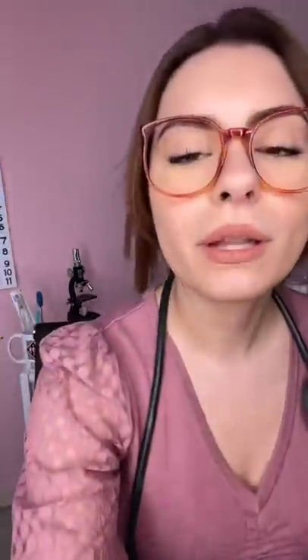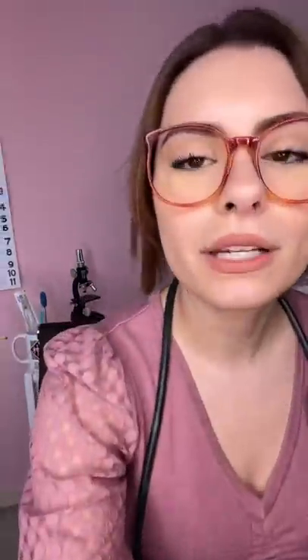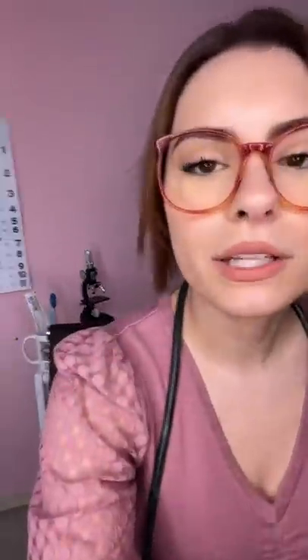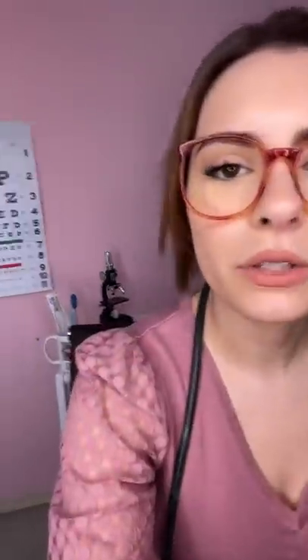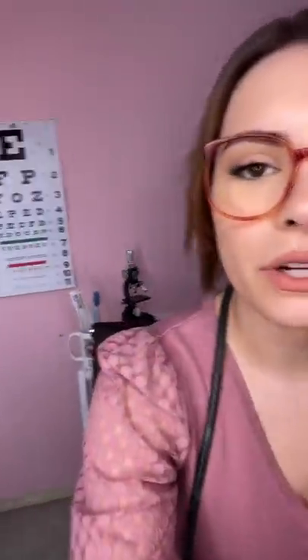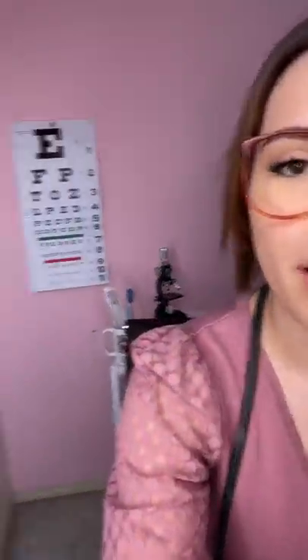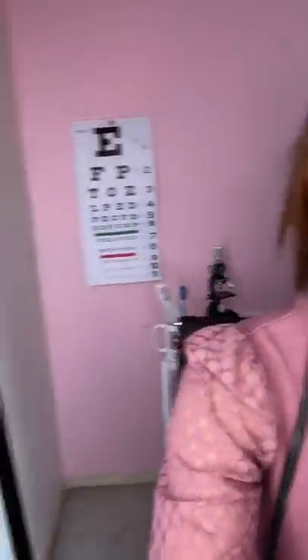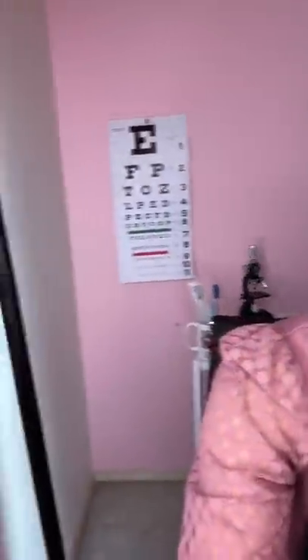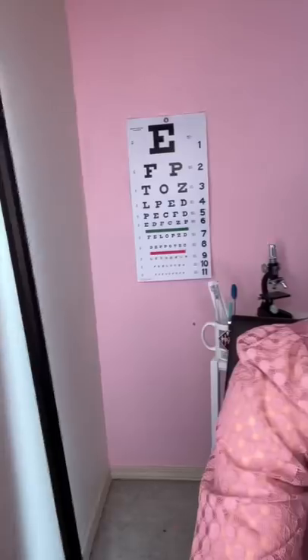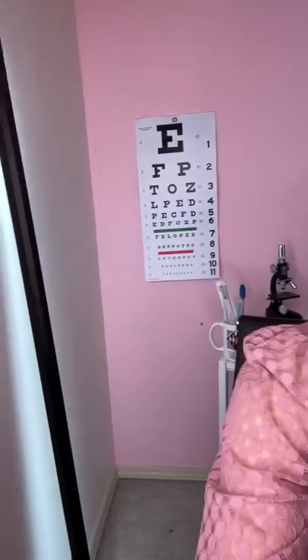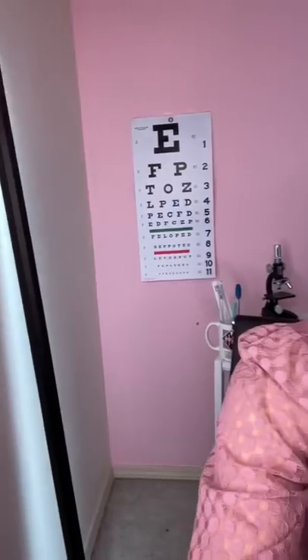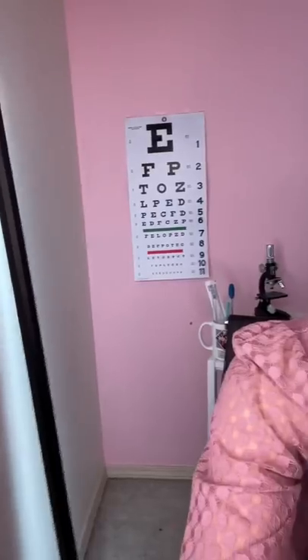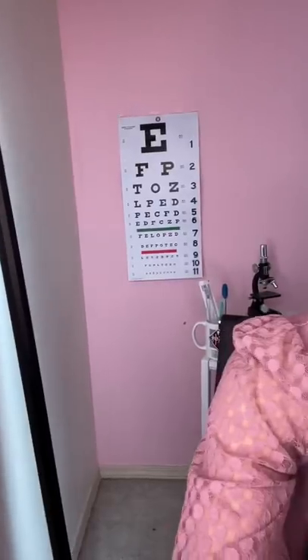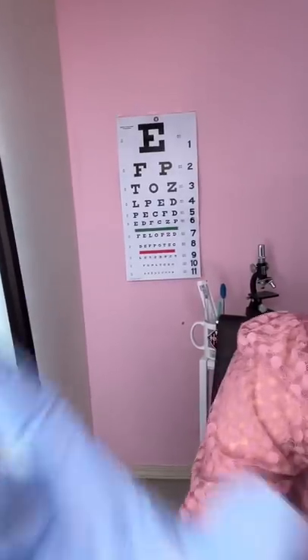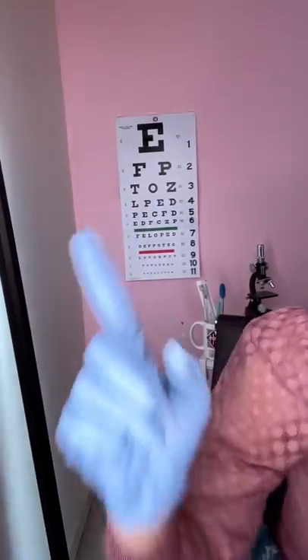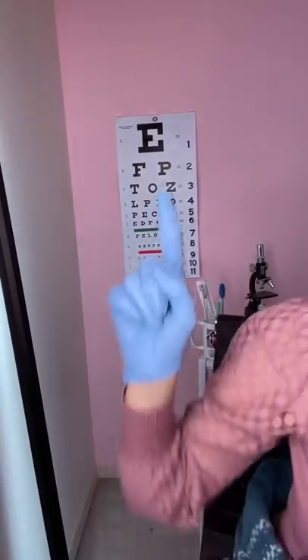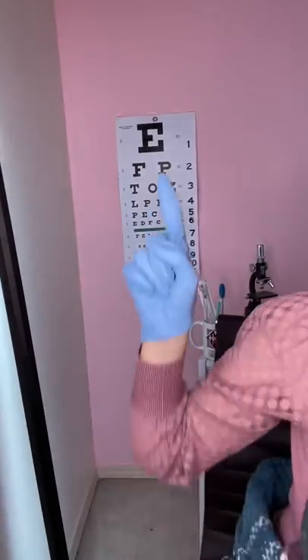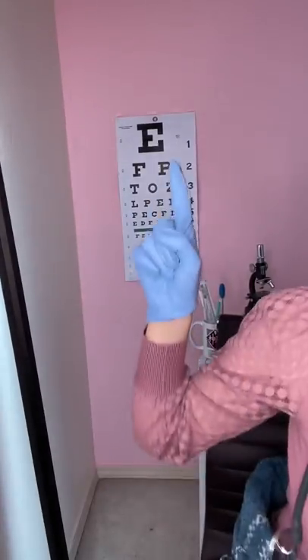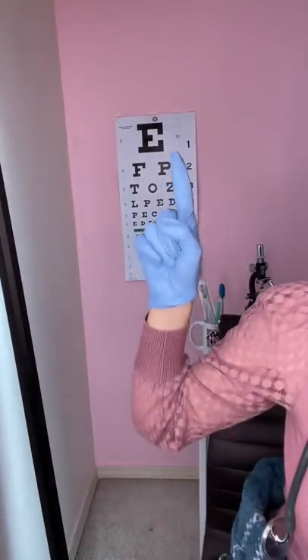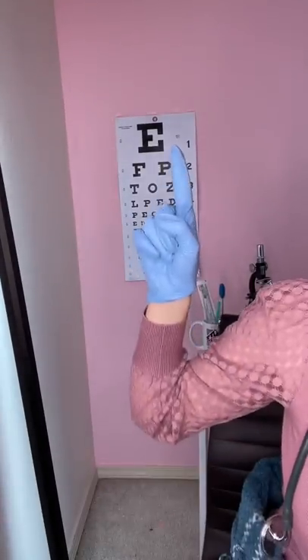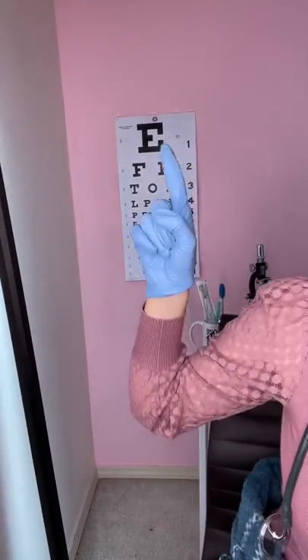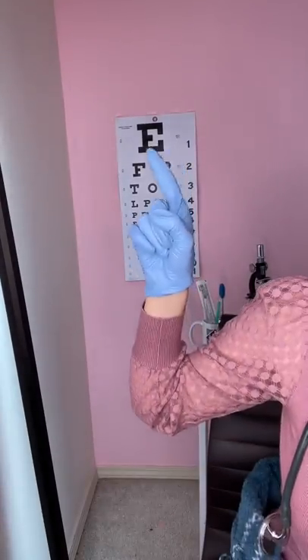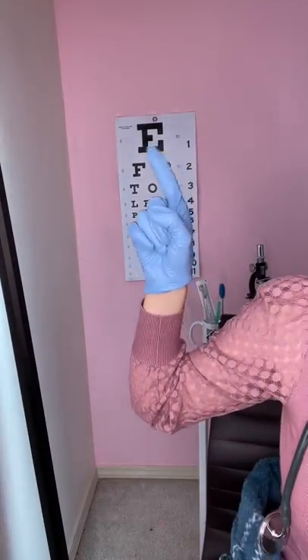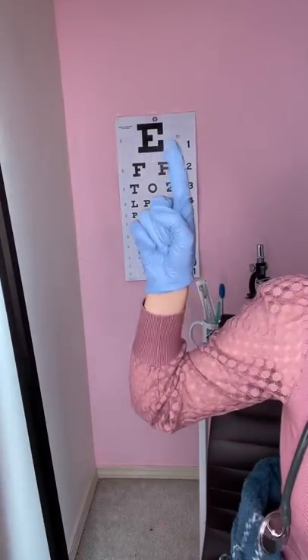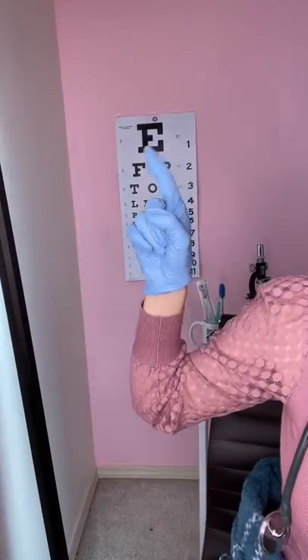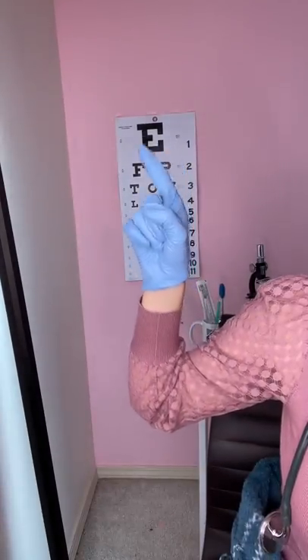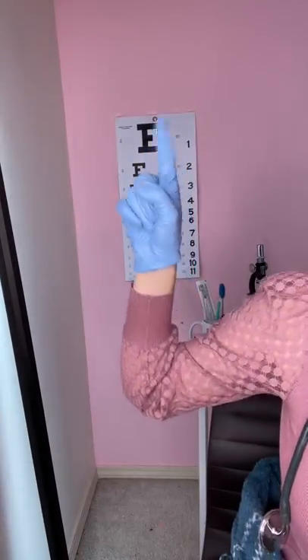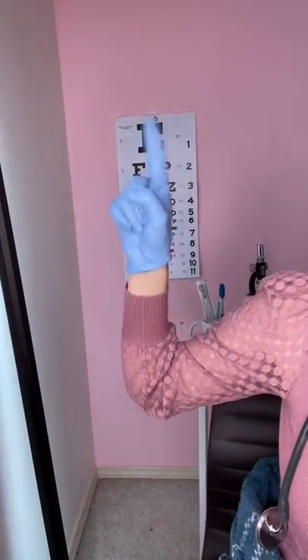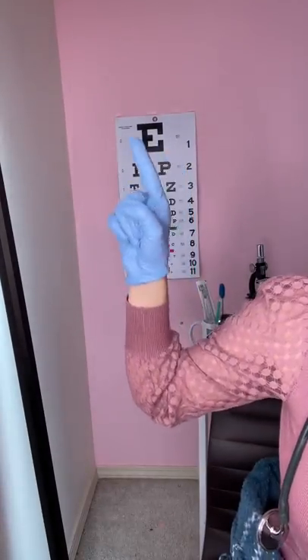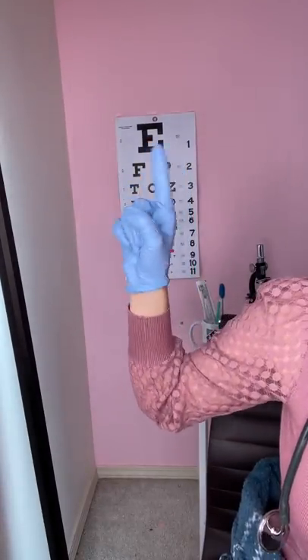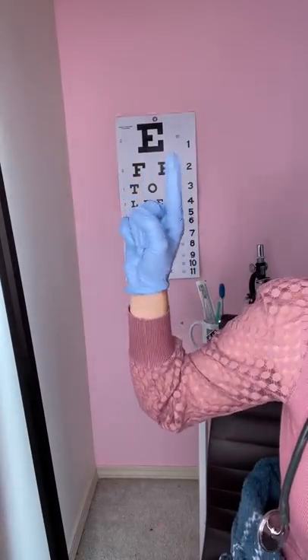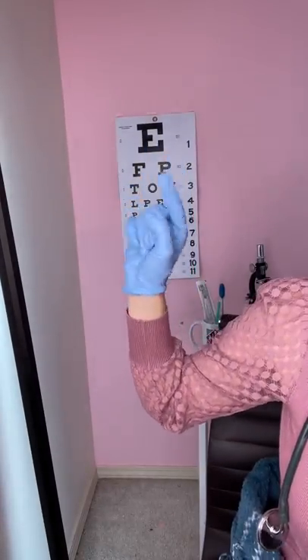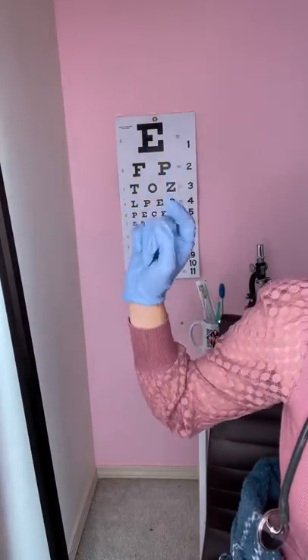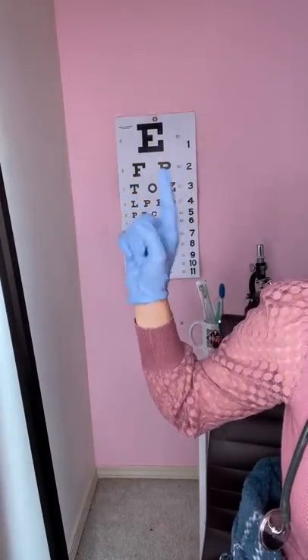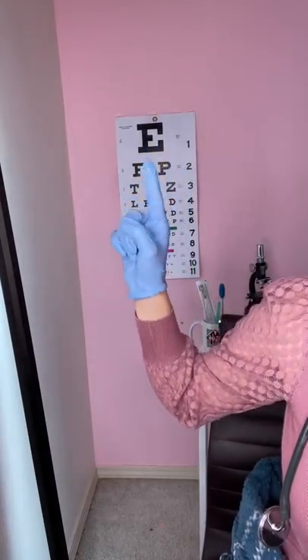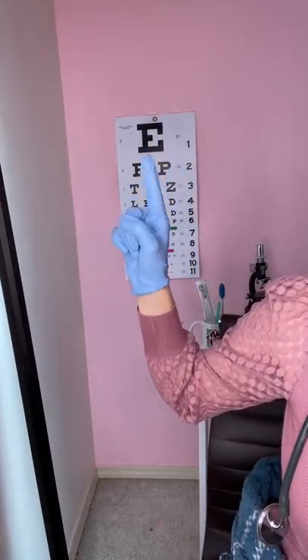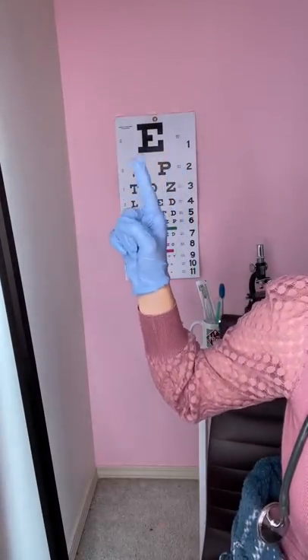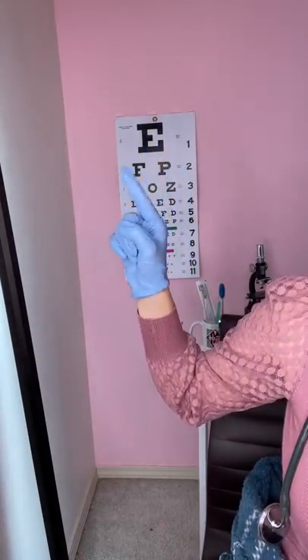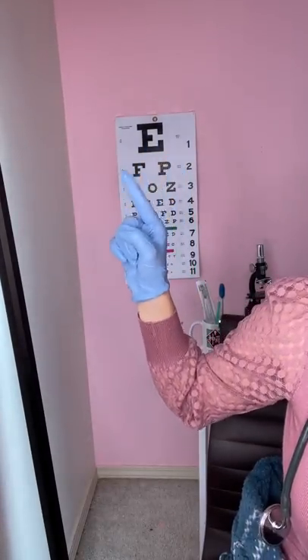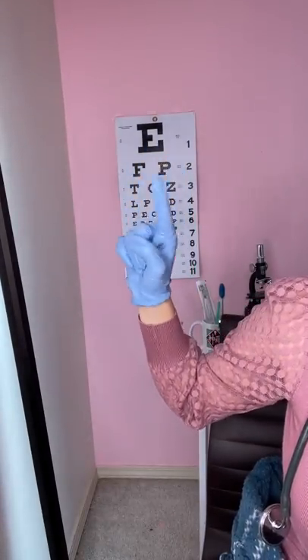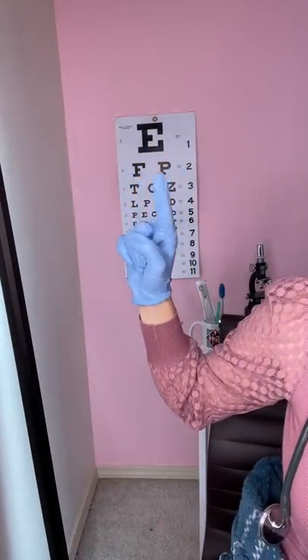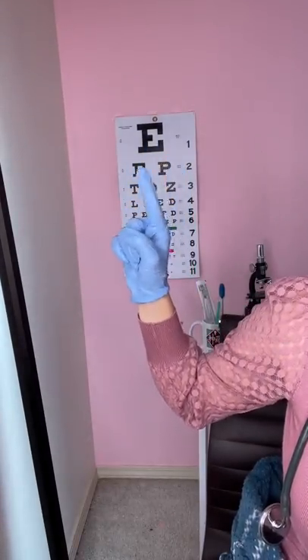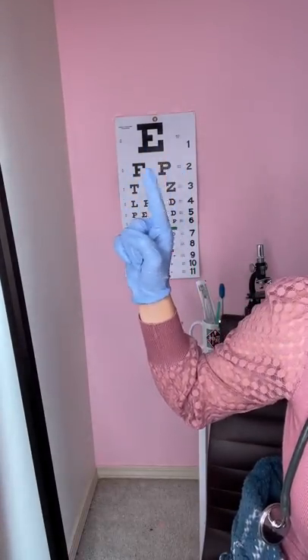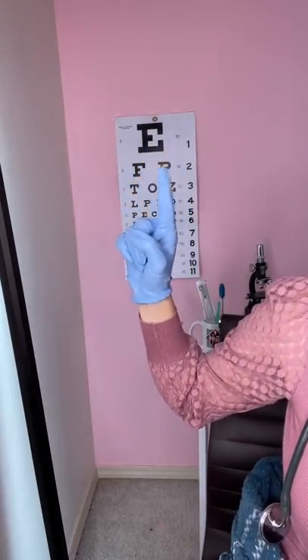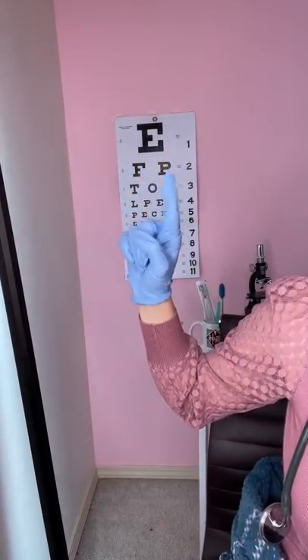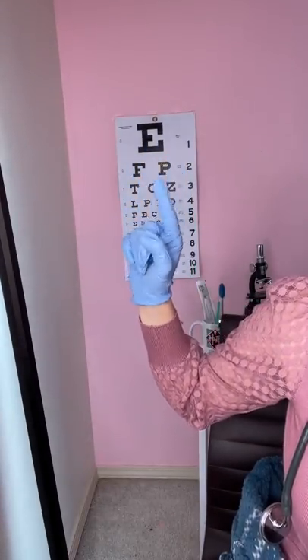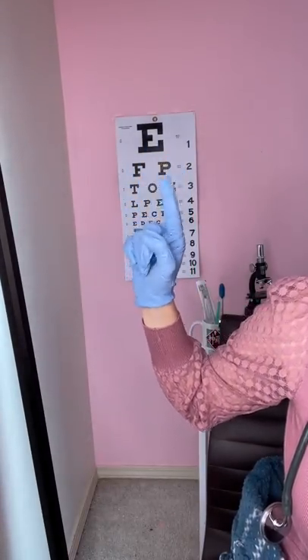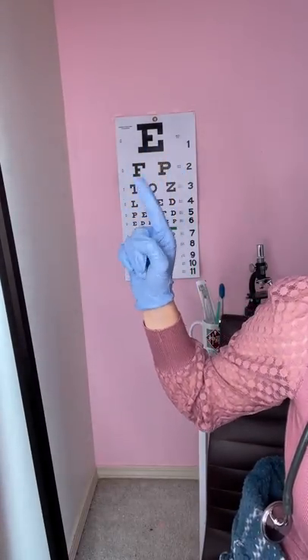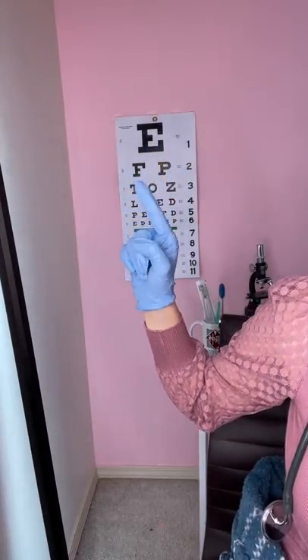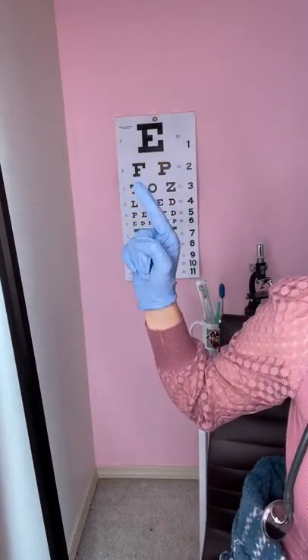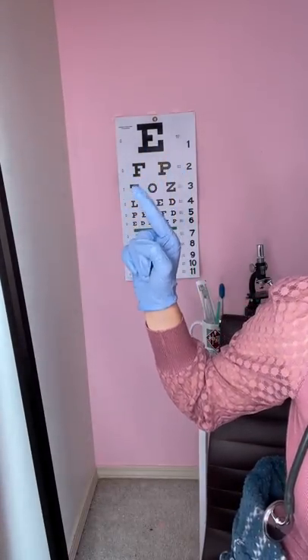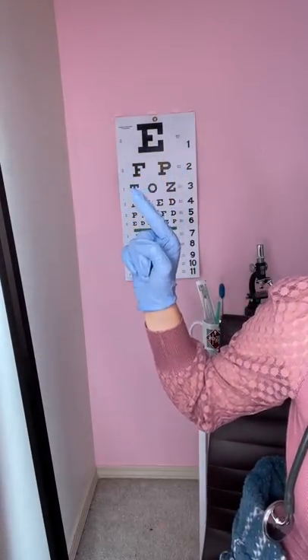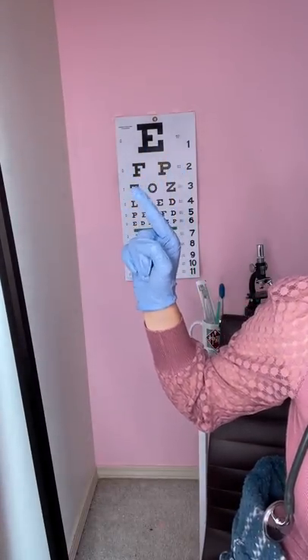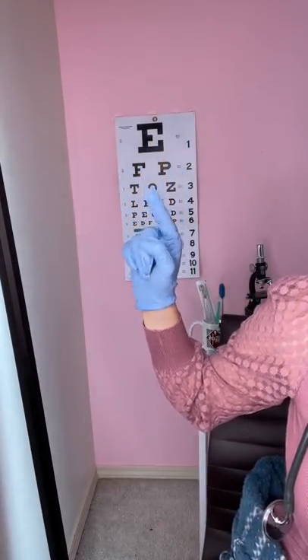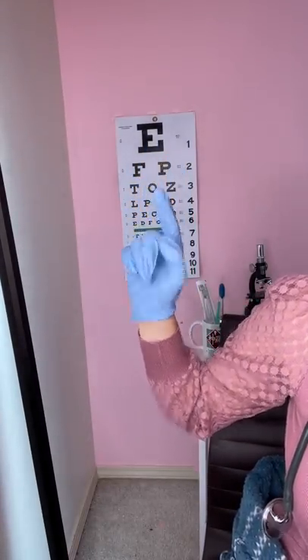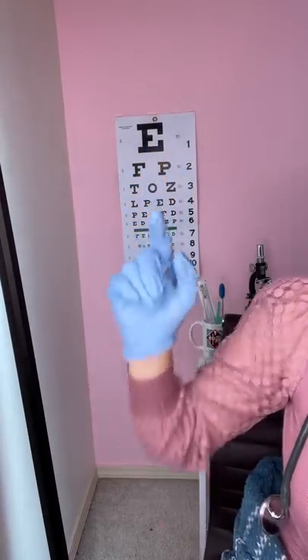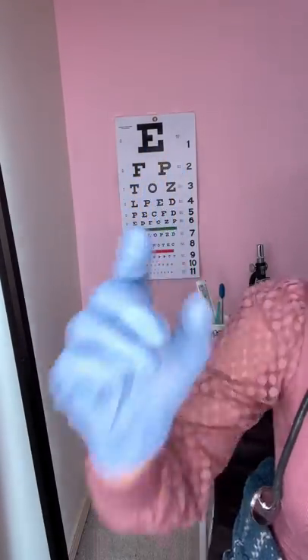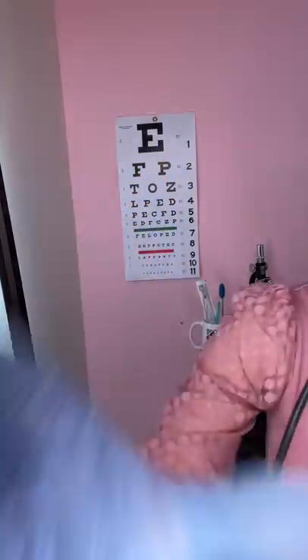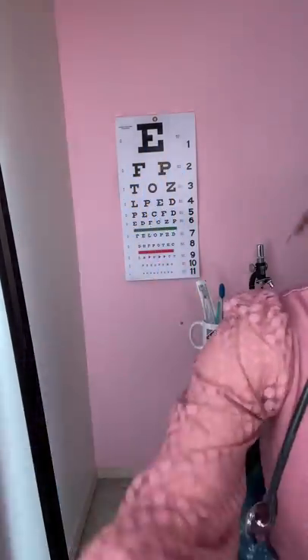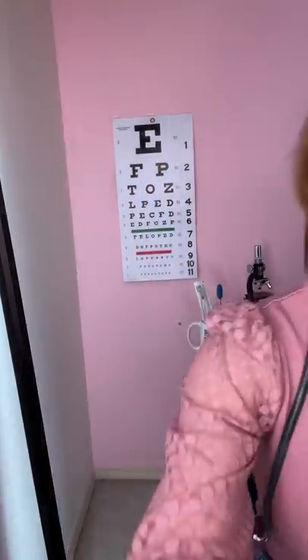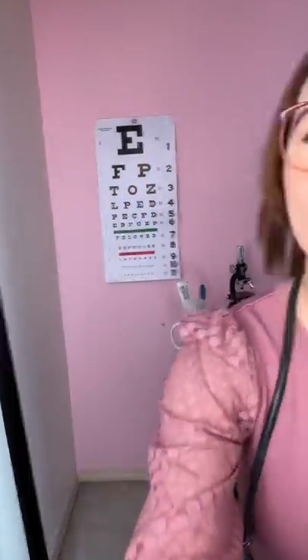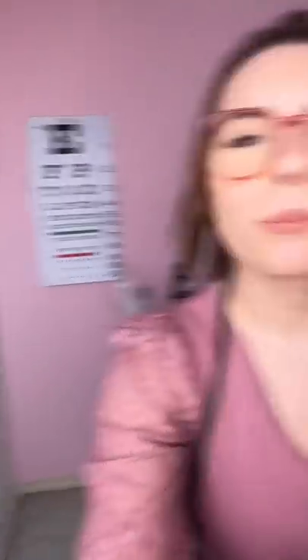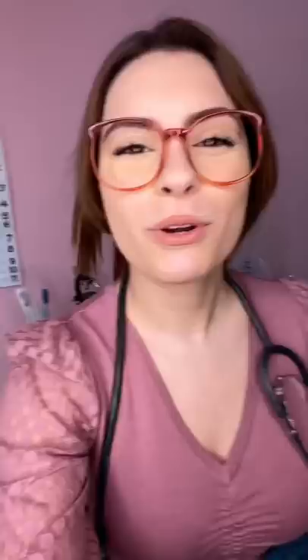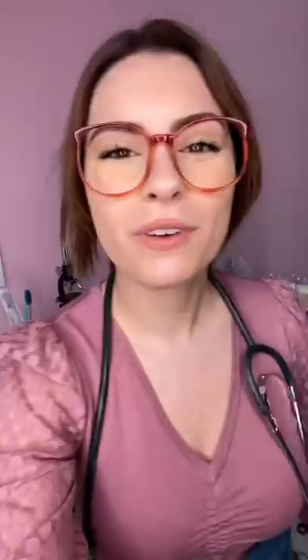I'm going to tilt your eye over here. Can you read the first line for me? What is that? E? Can you read the second? F and P? Can you read the third? T, O, Z. Perfect.